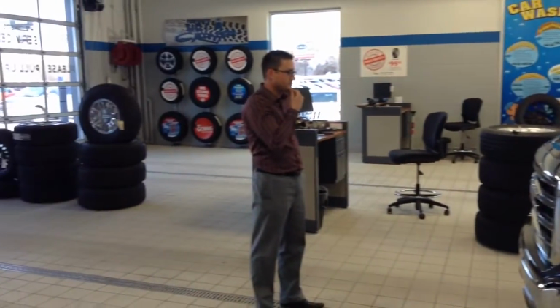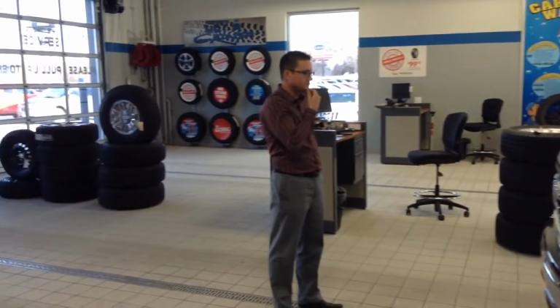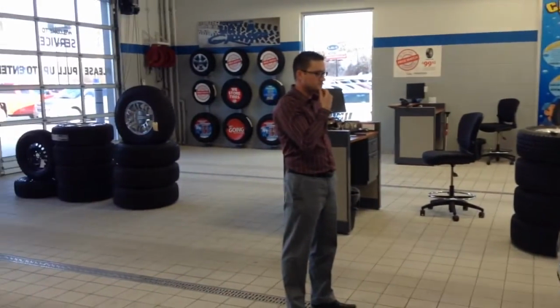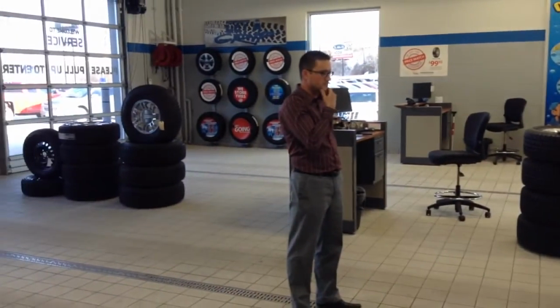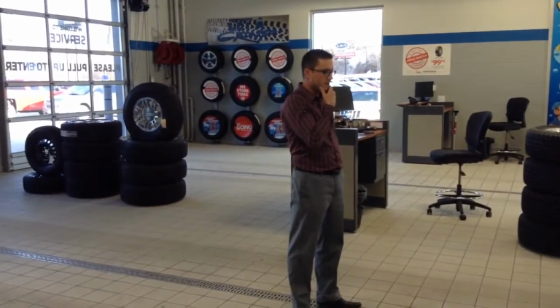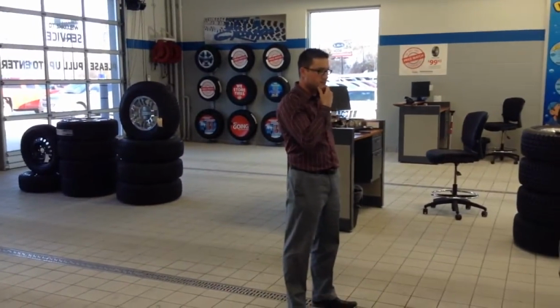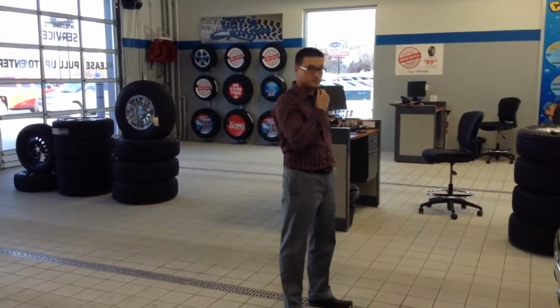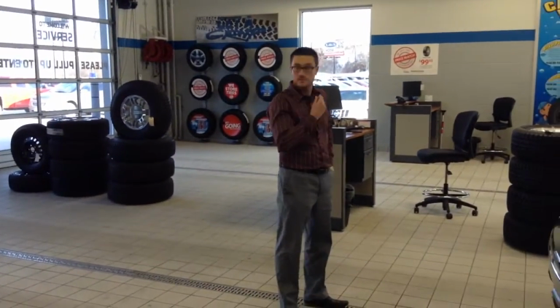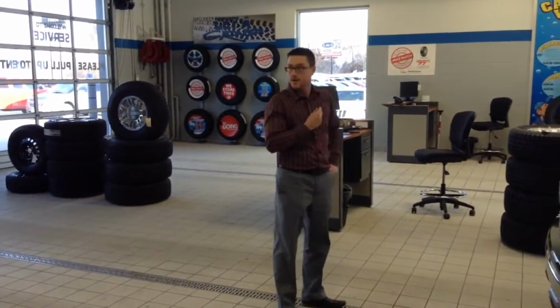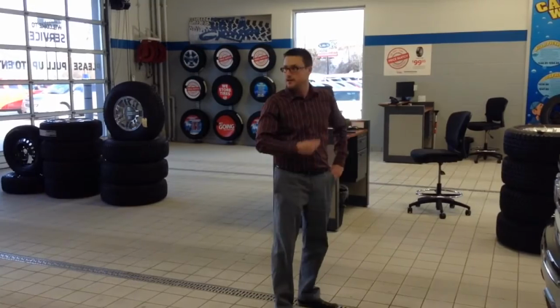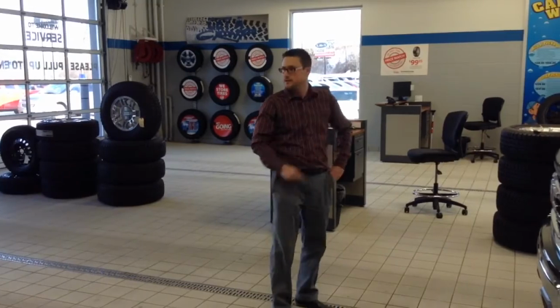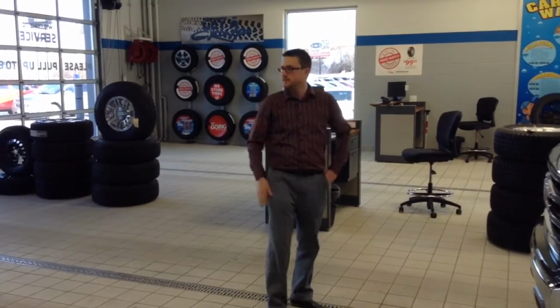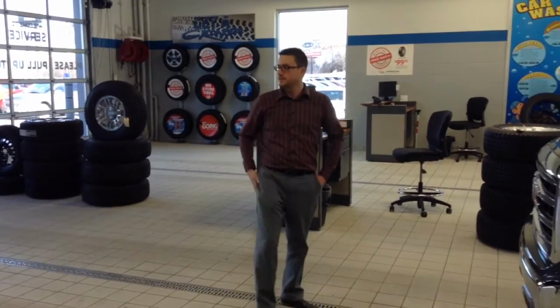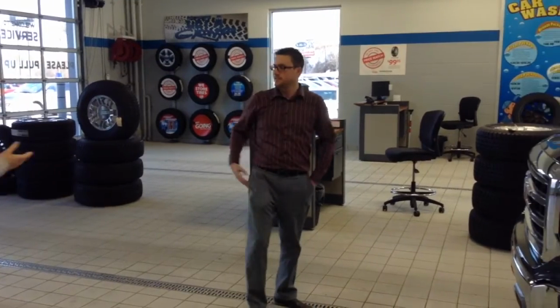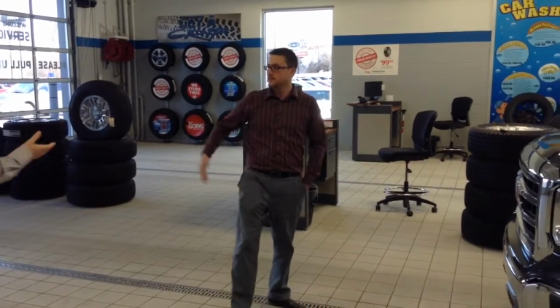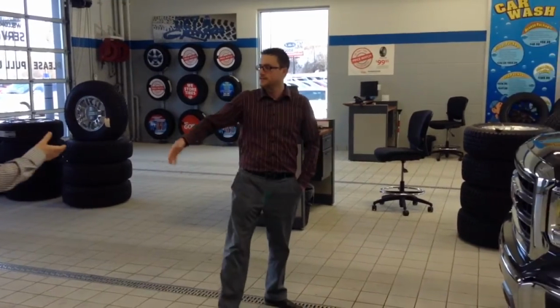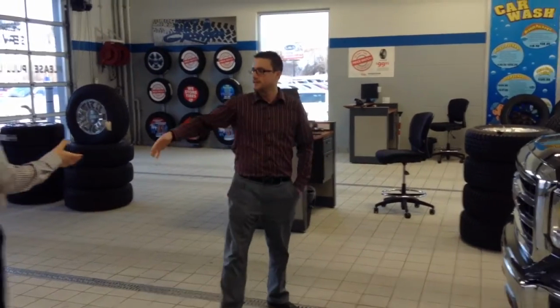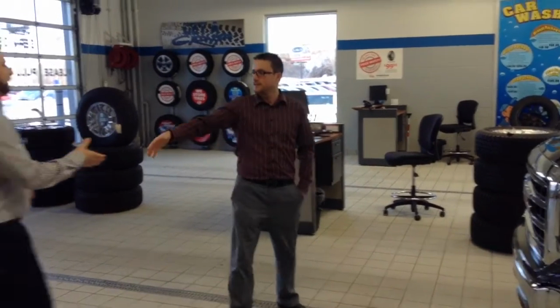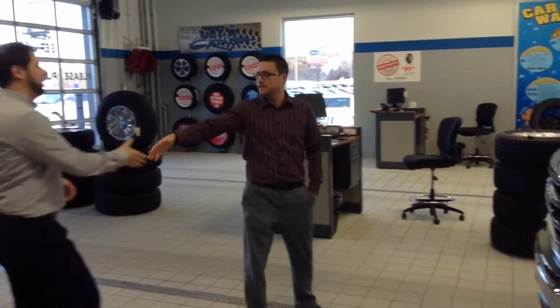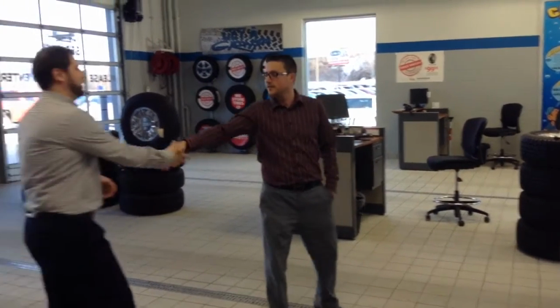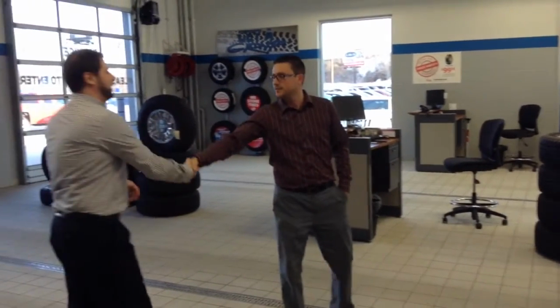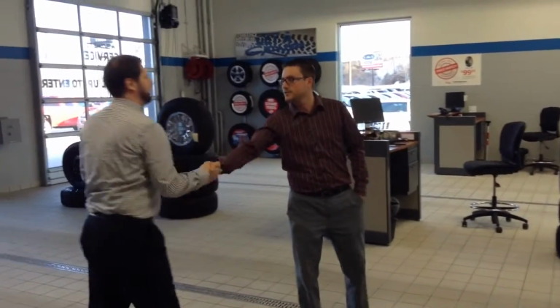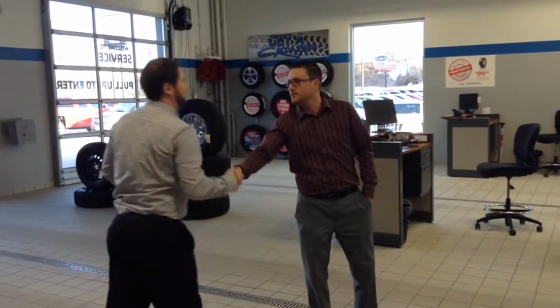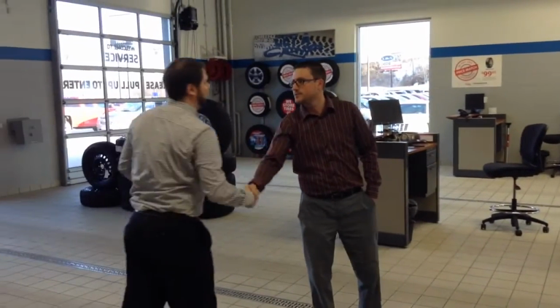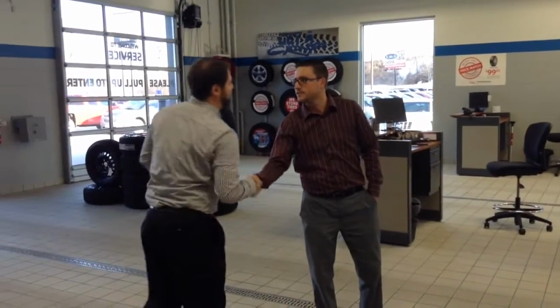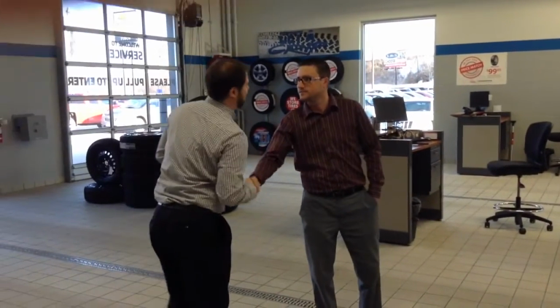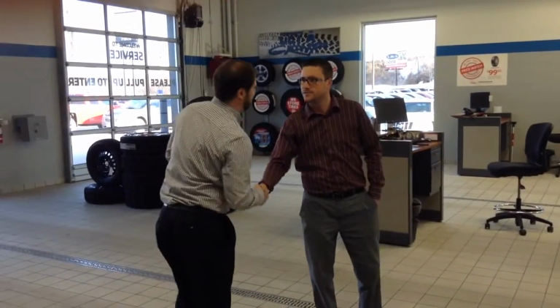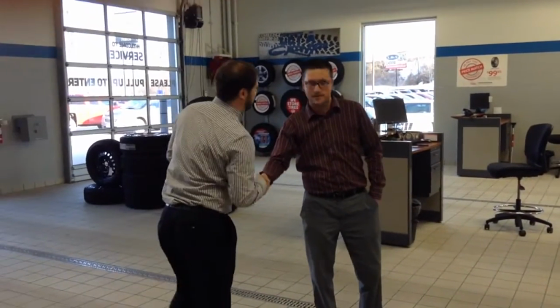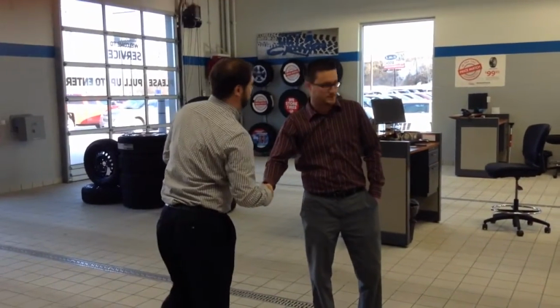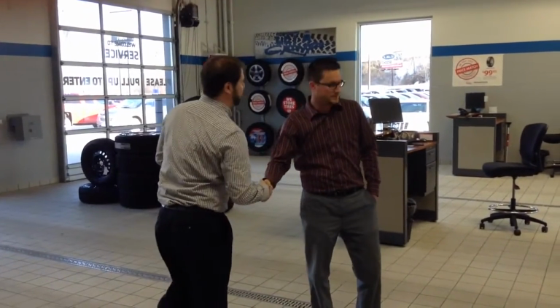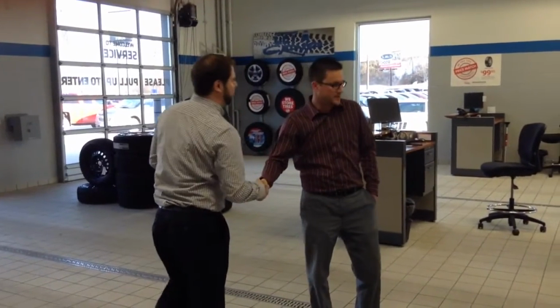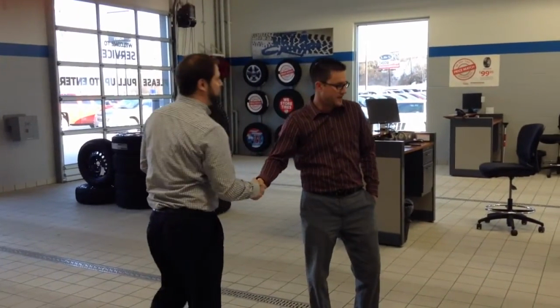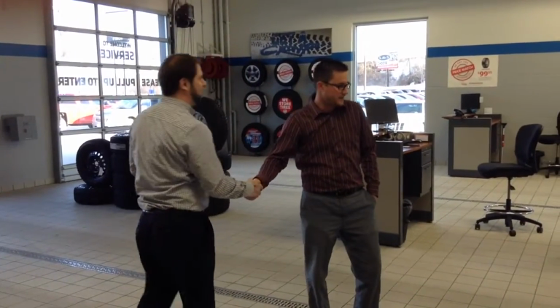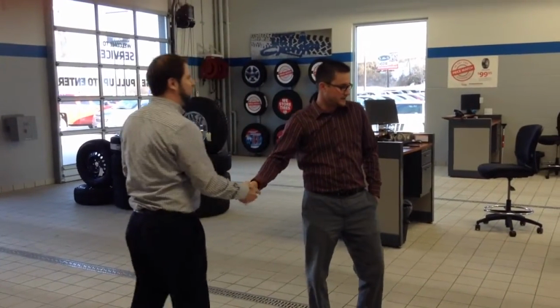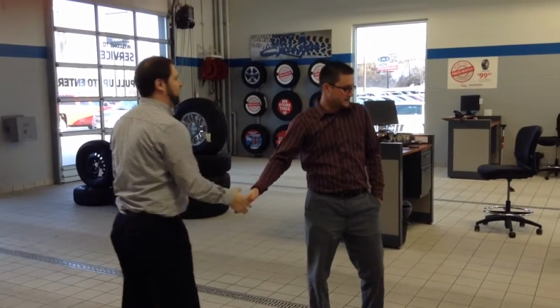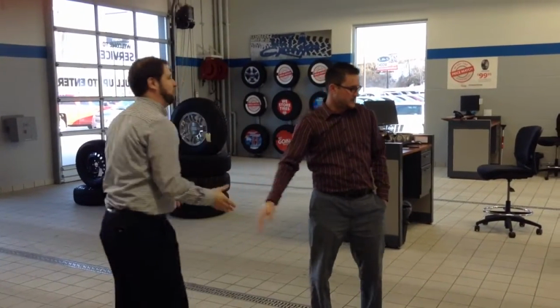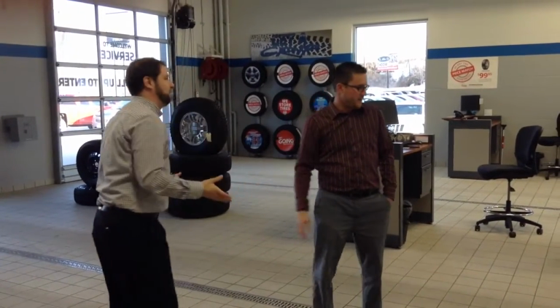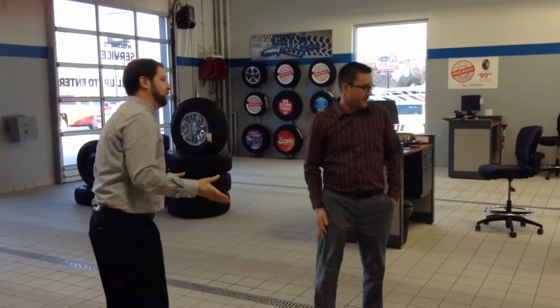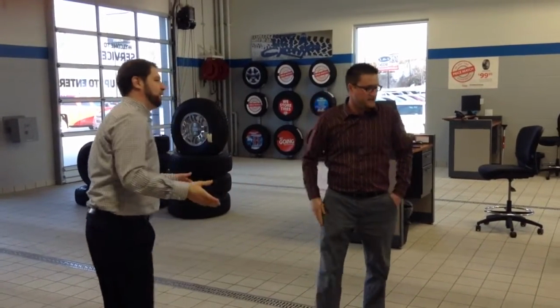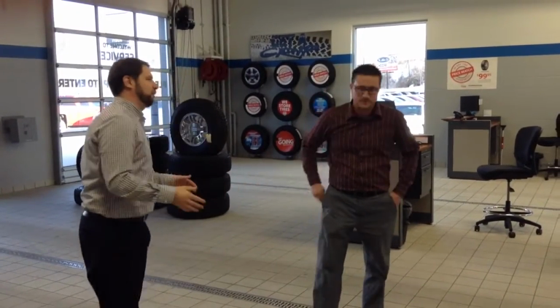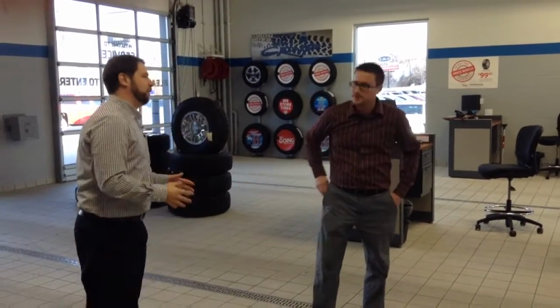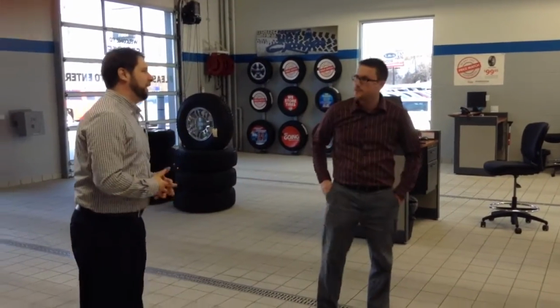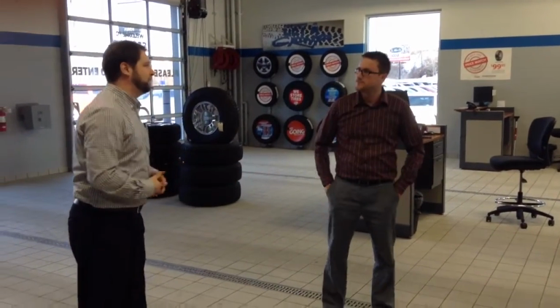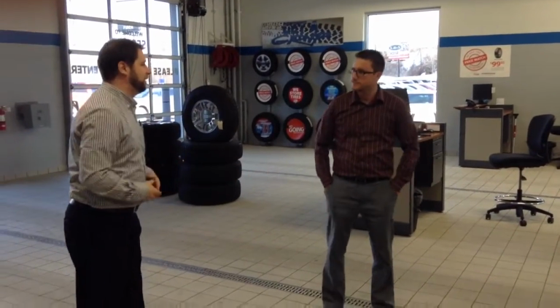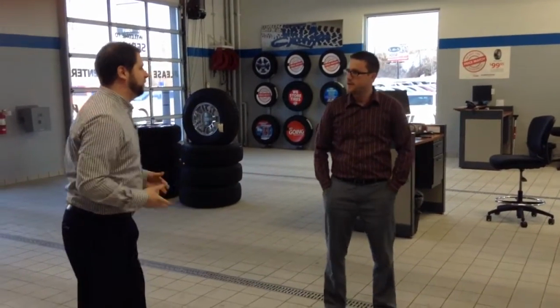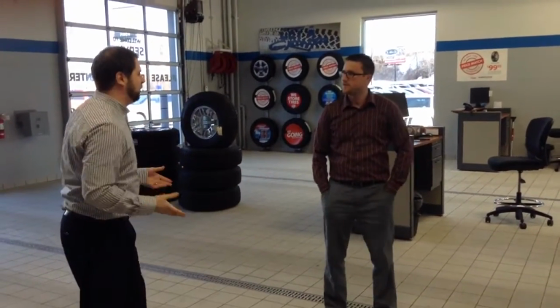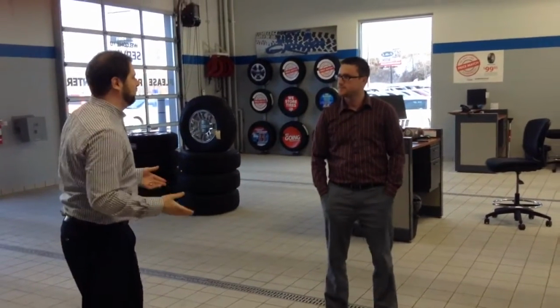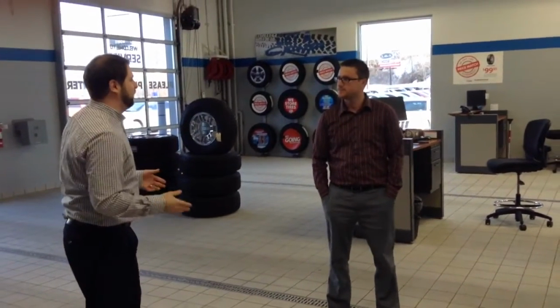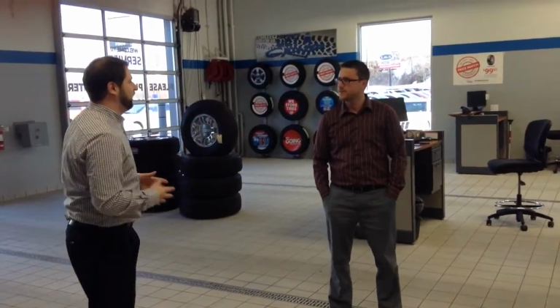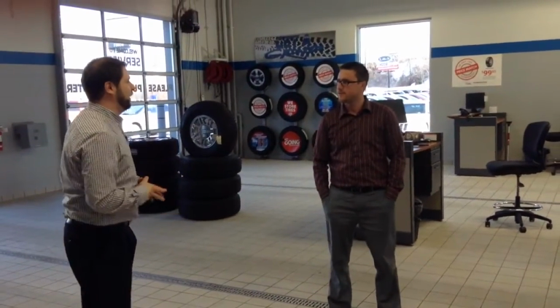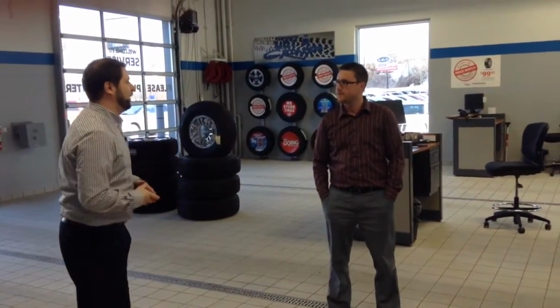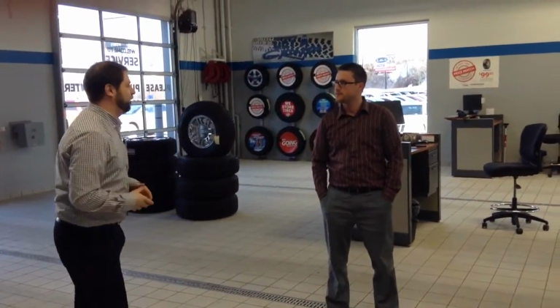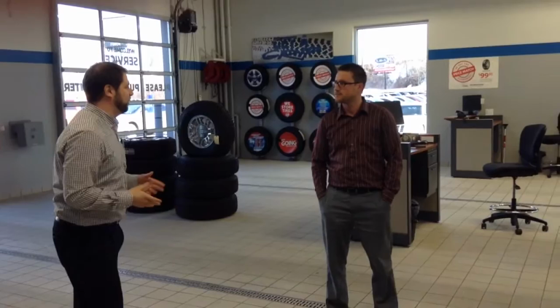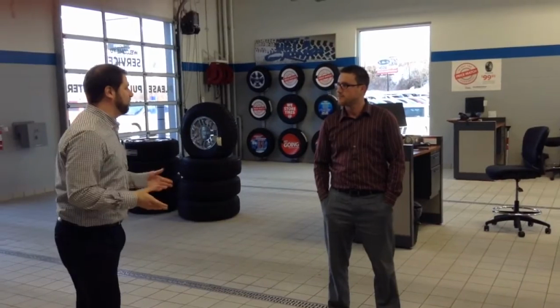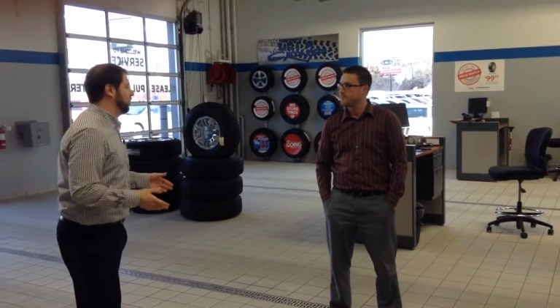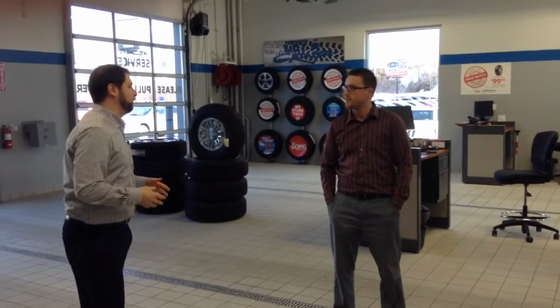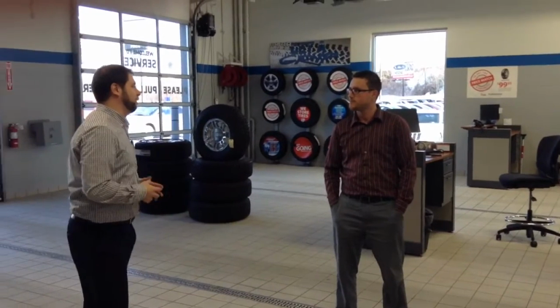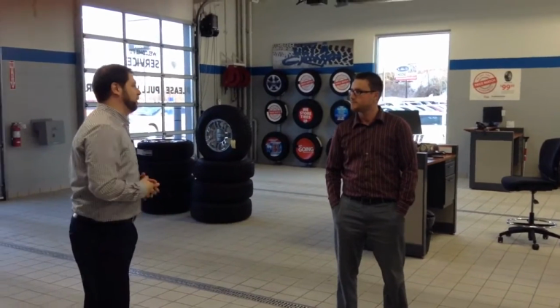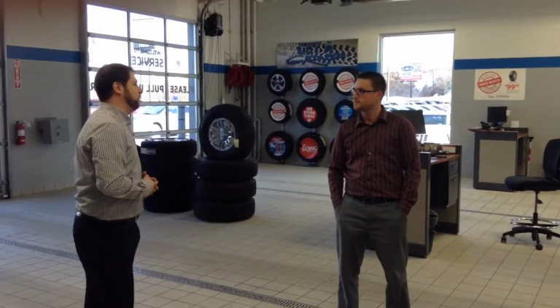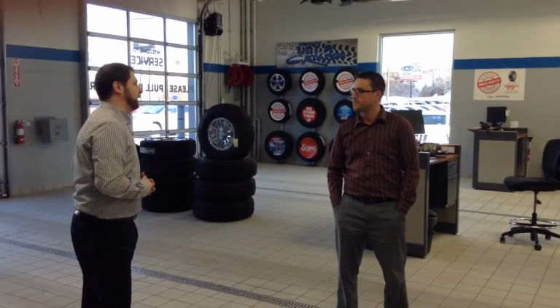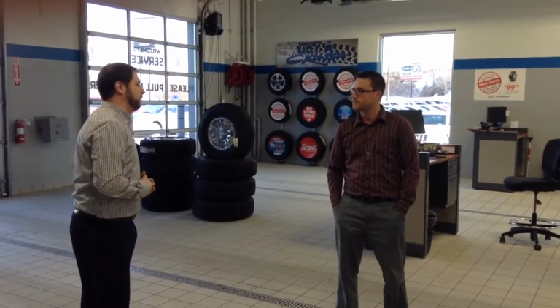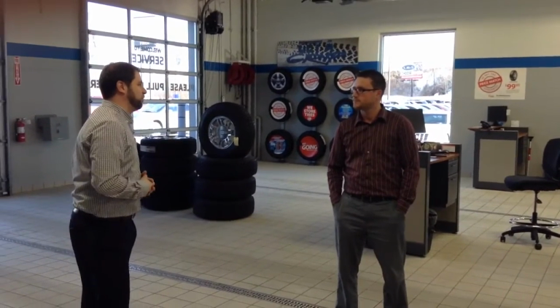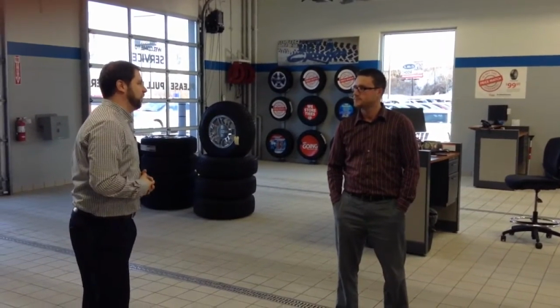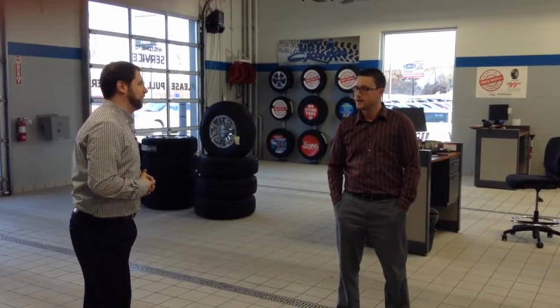Hi, Lance. Kevin, nice to meet you. Nice to meet you as well. I've been with Chevrolet. Steve told me that you're in the market for a pickup truck.